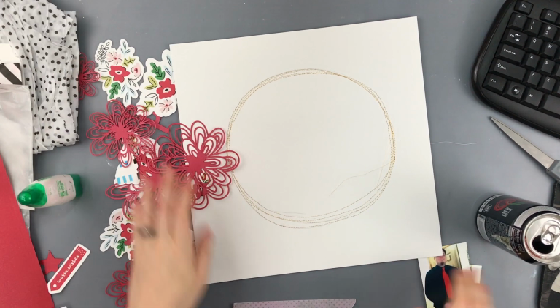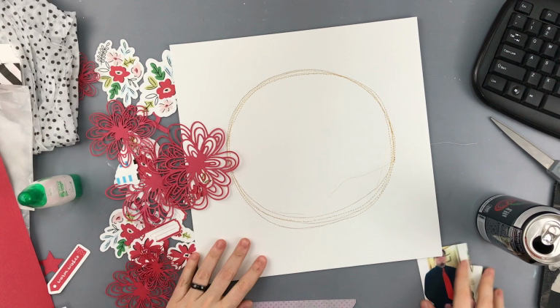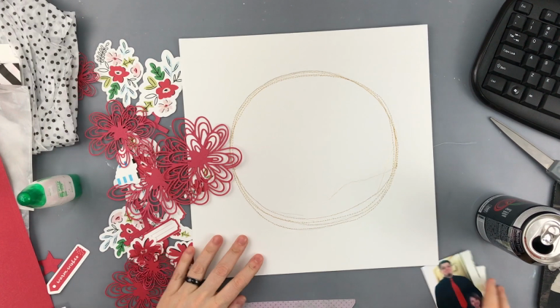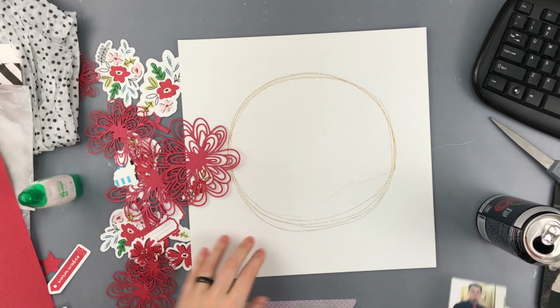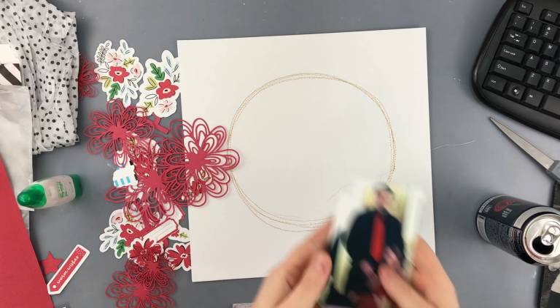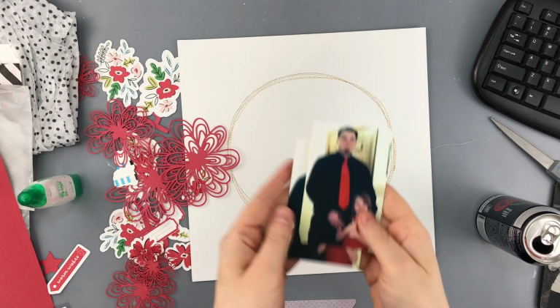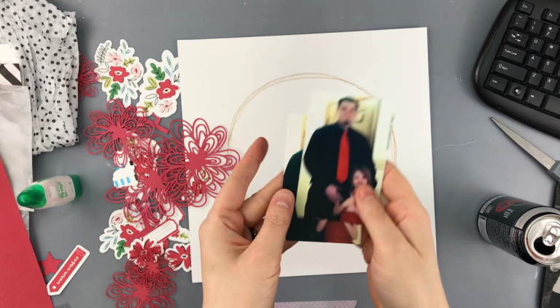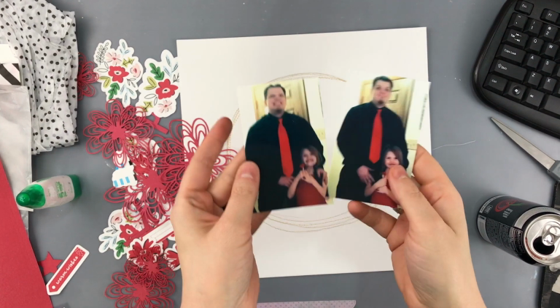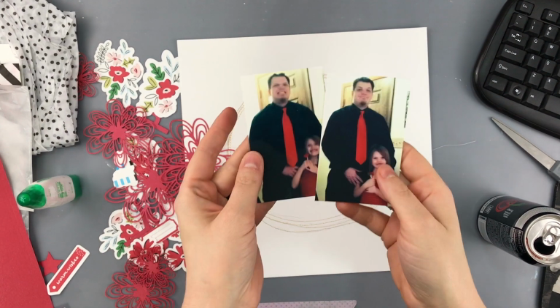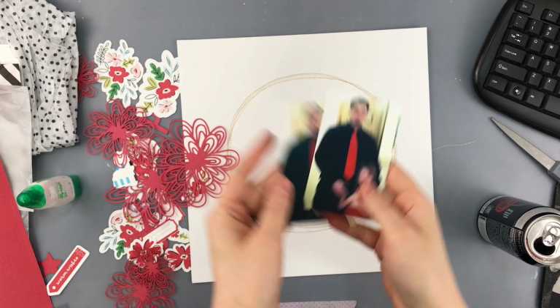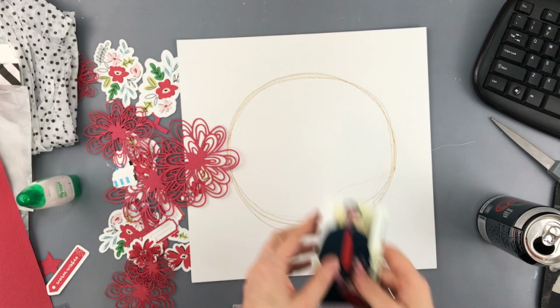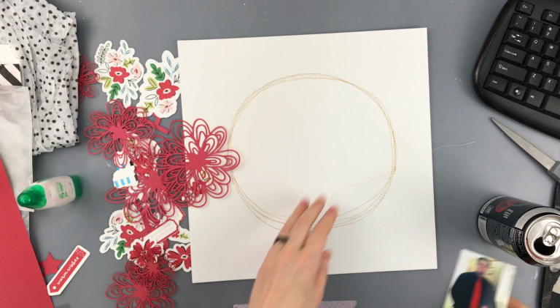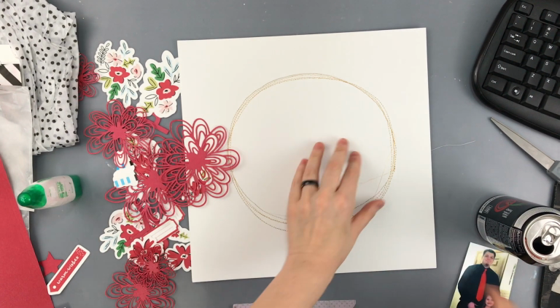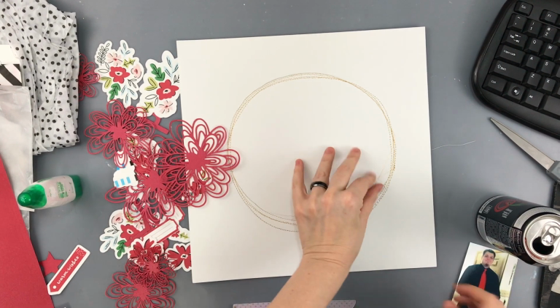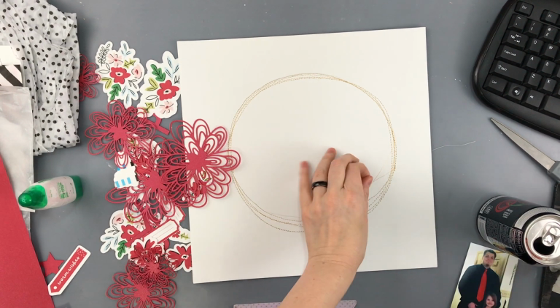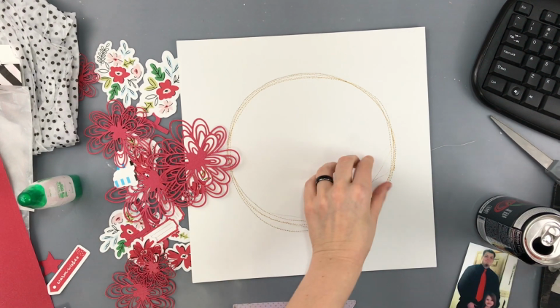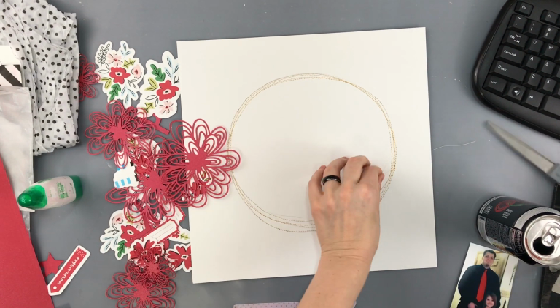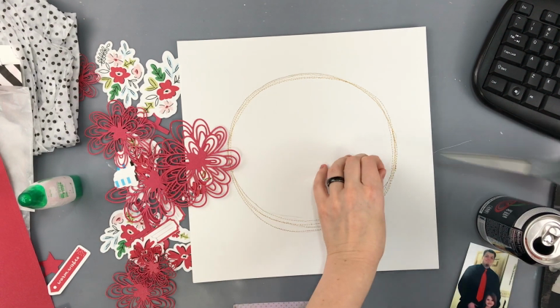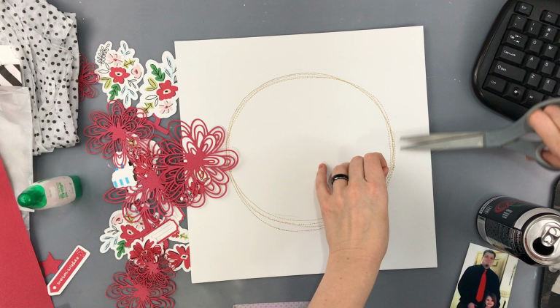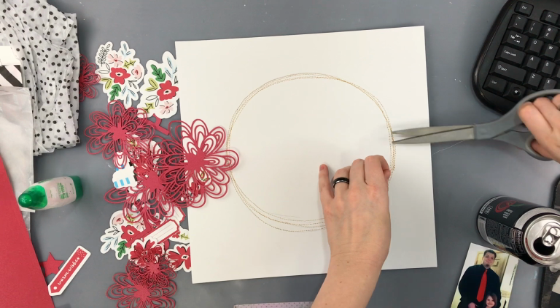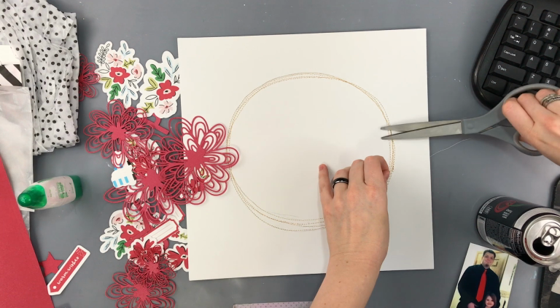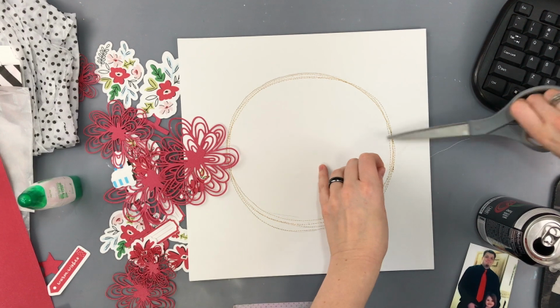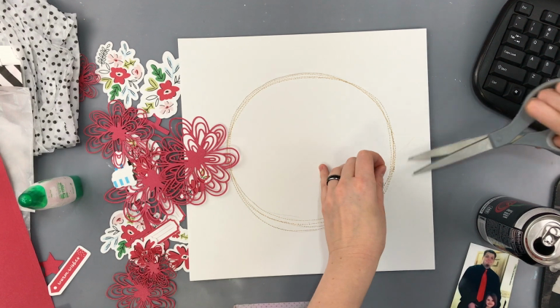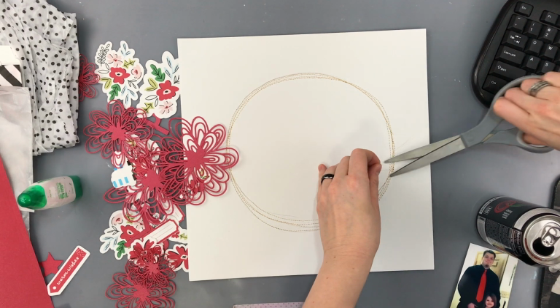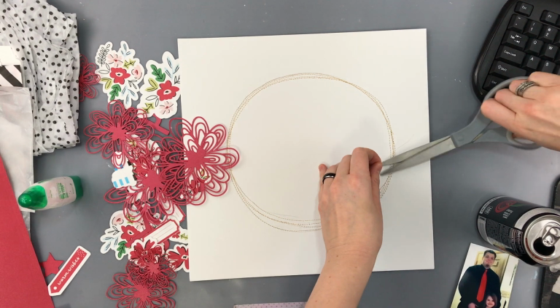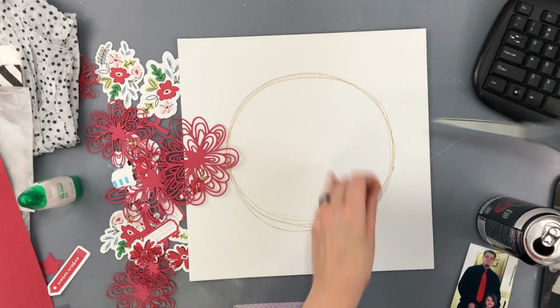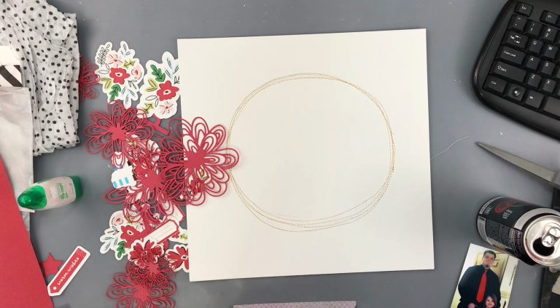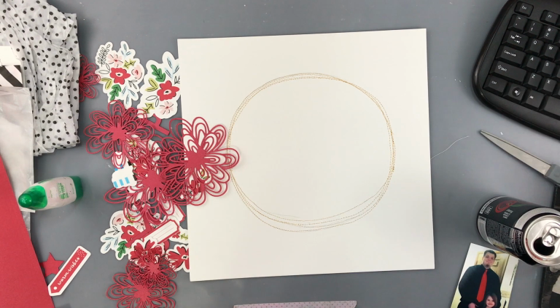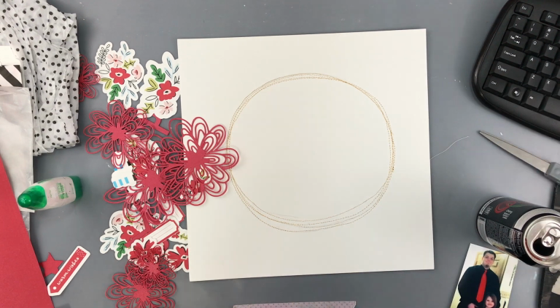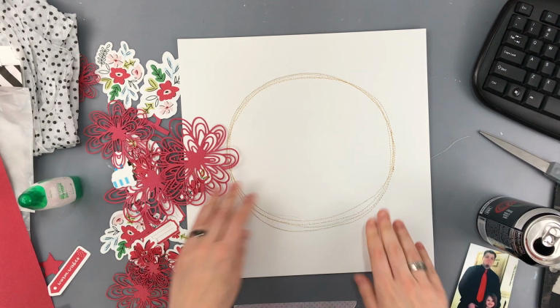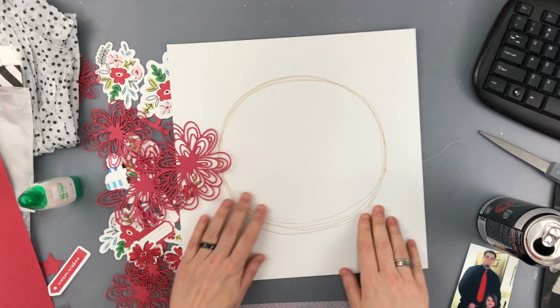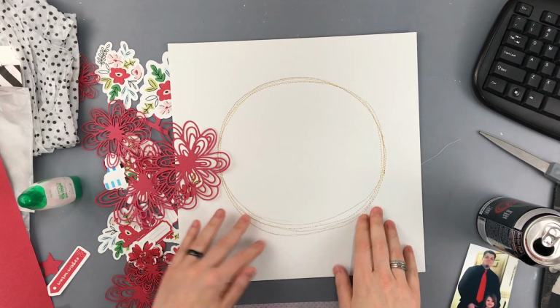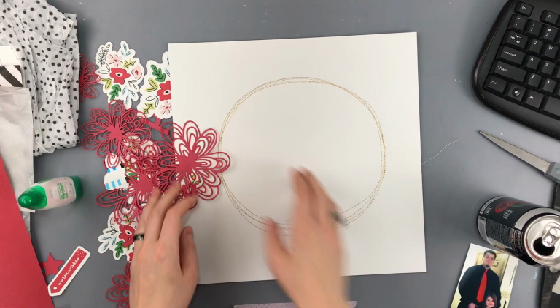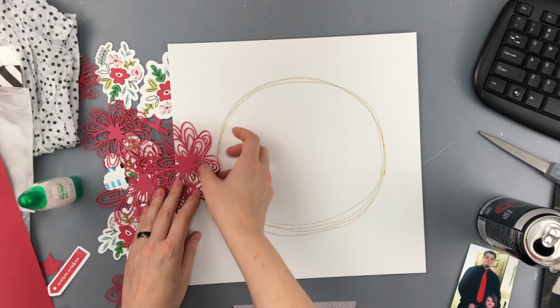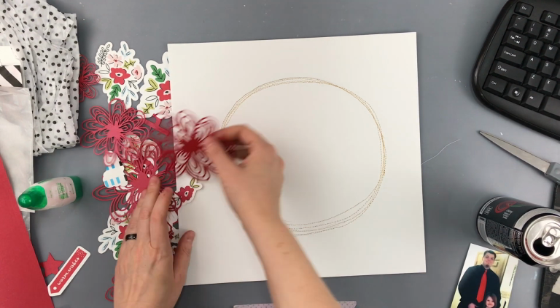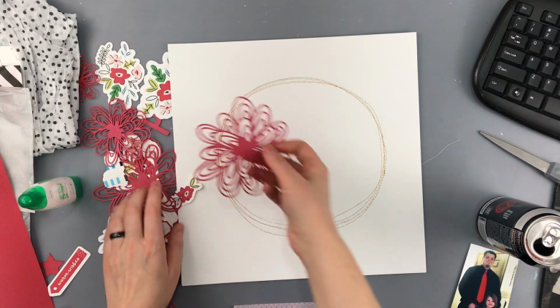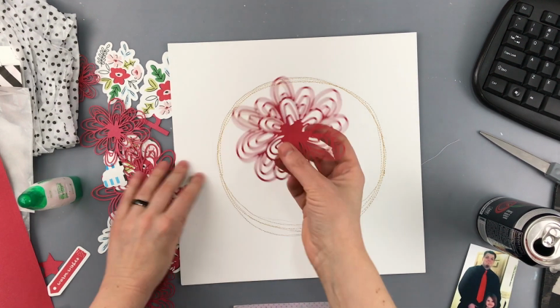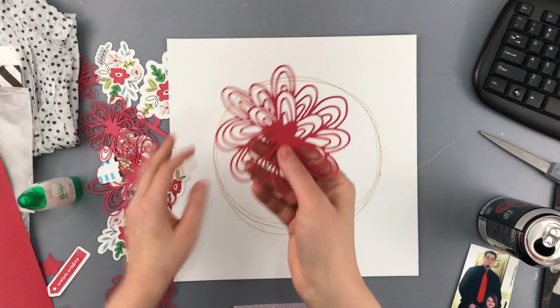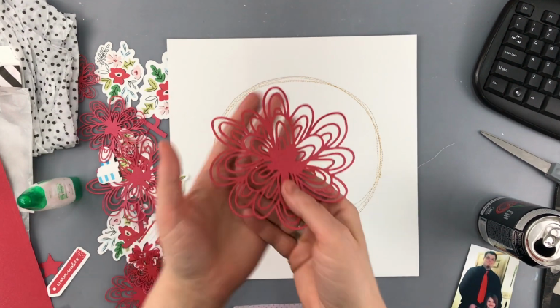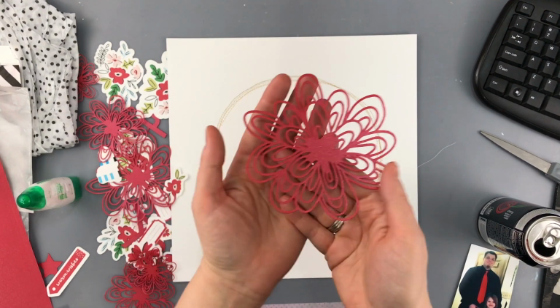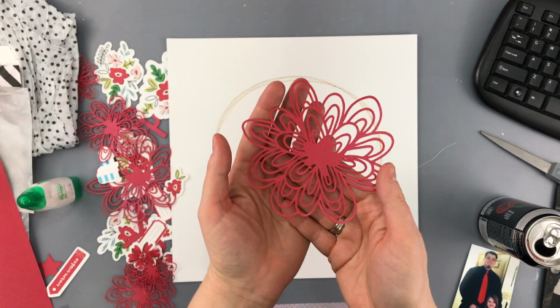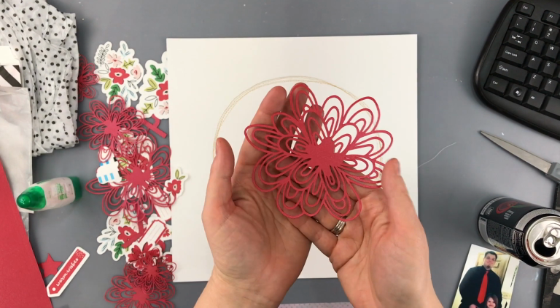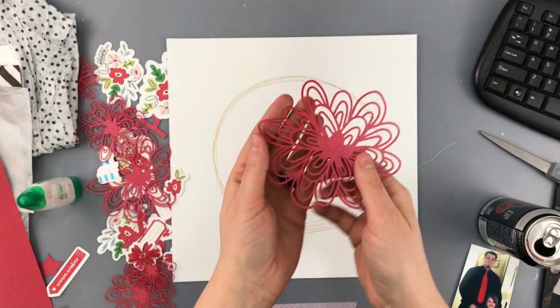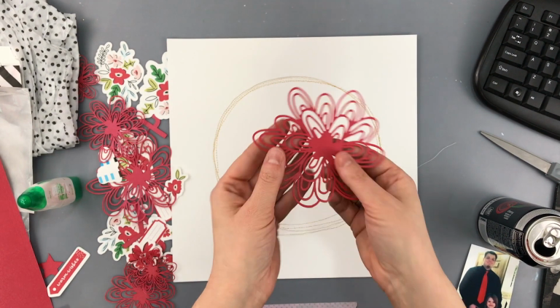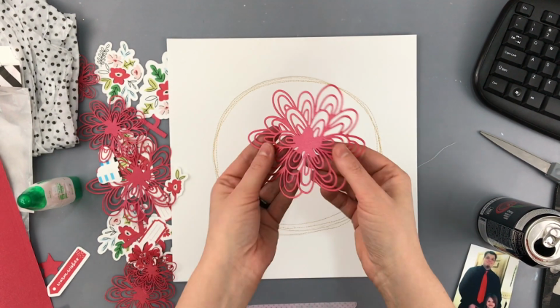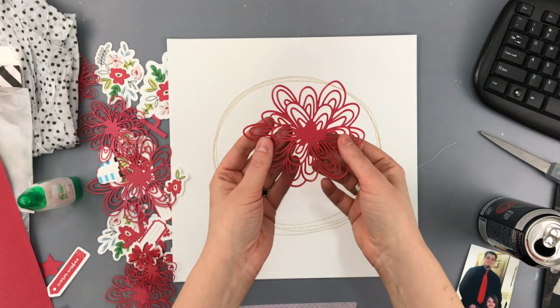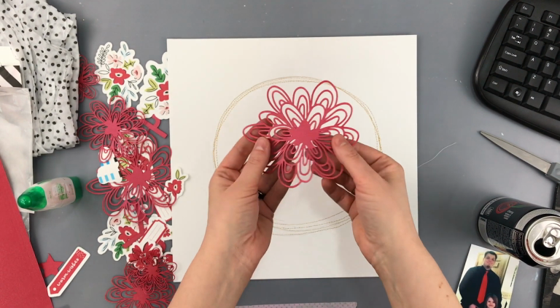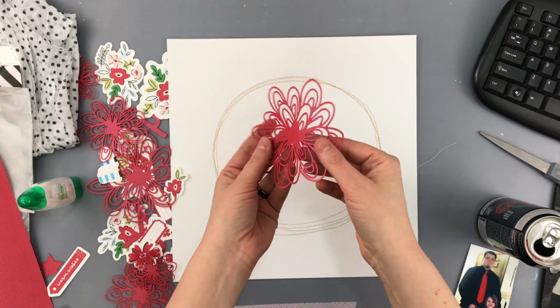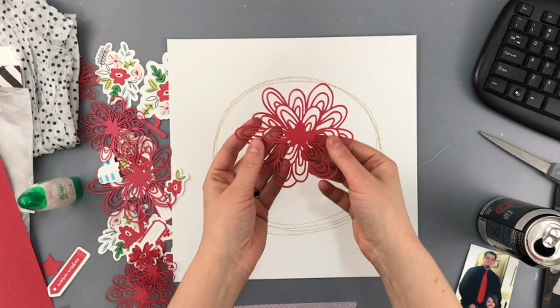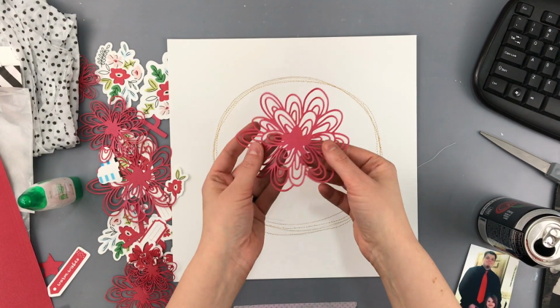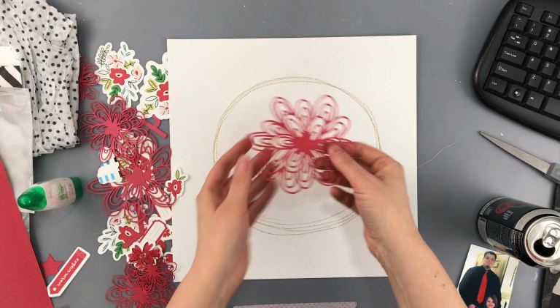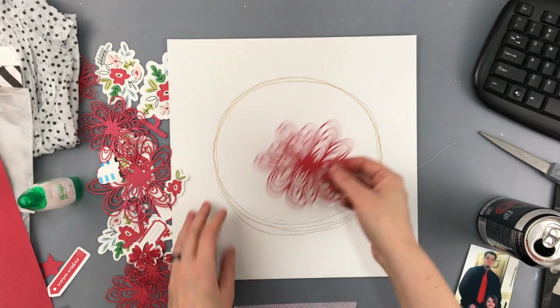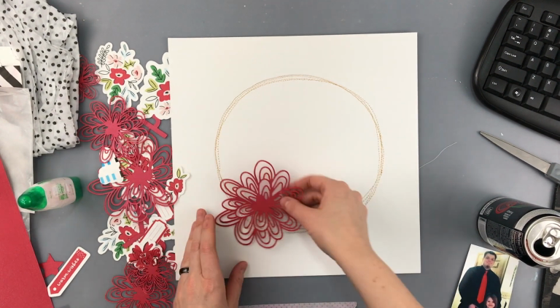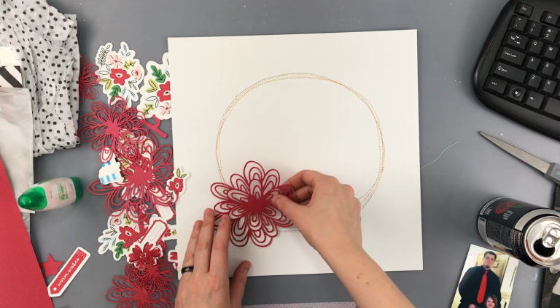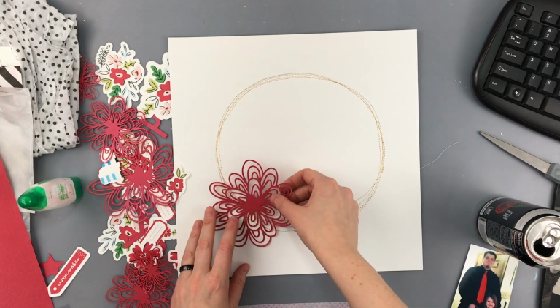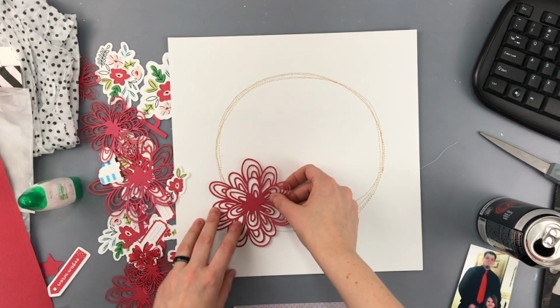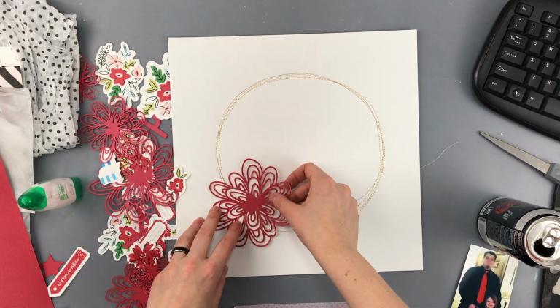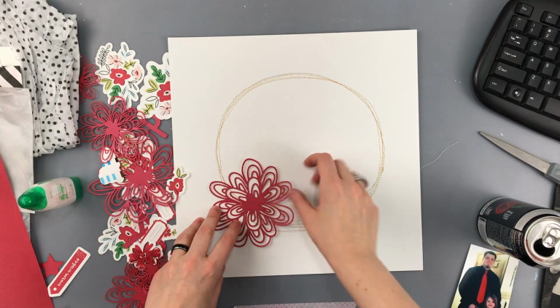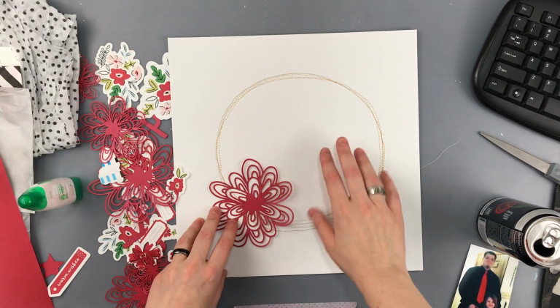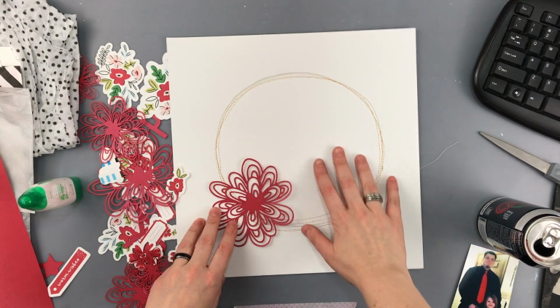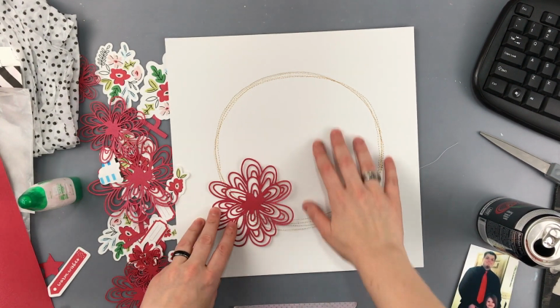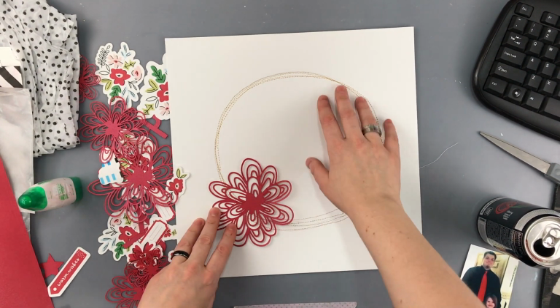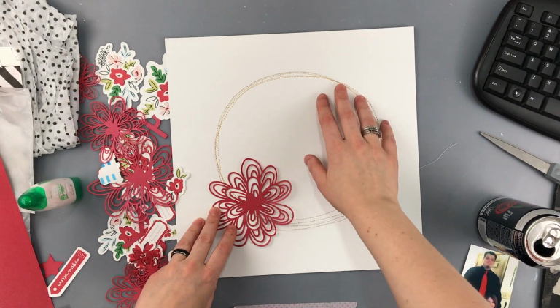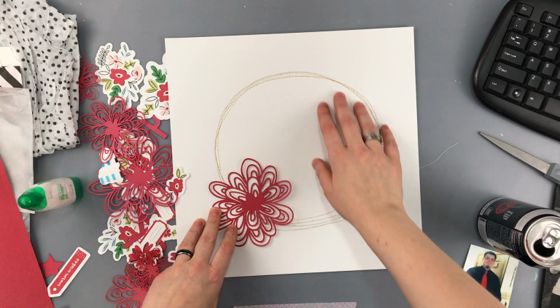Hello everyone, Daisy here again with another layout for Make Paper Art. Today I'm using this cut file here, which is the Funky Floral.